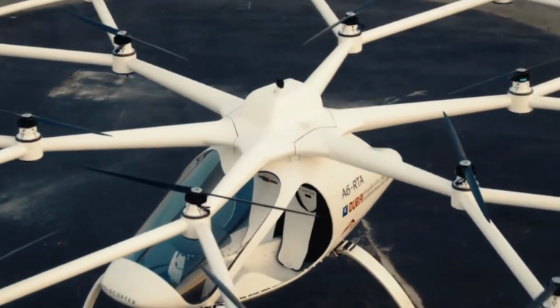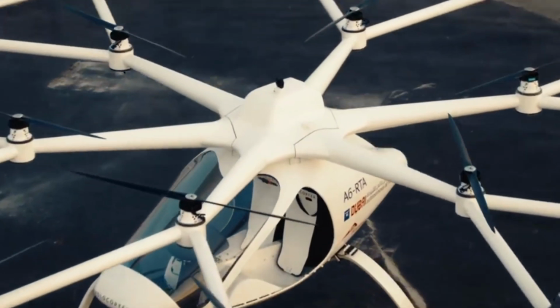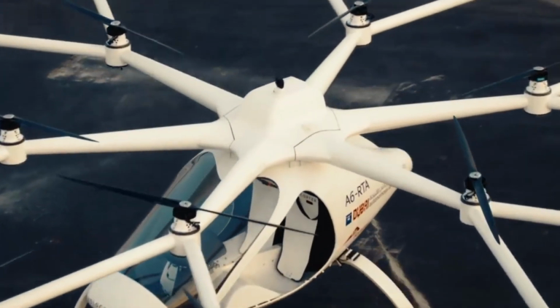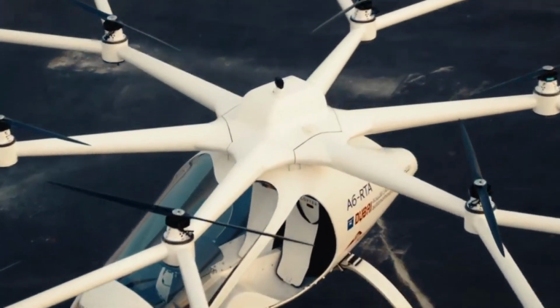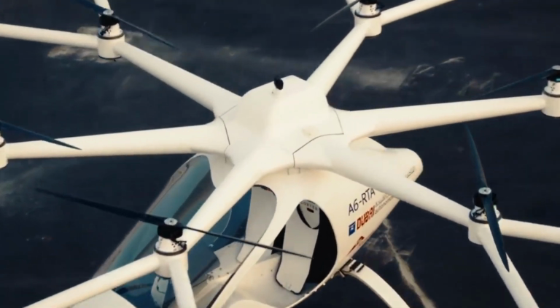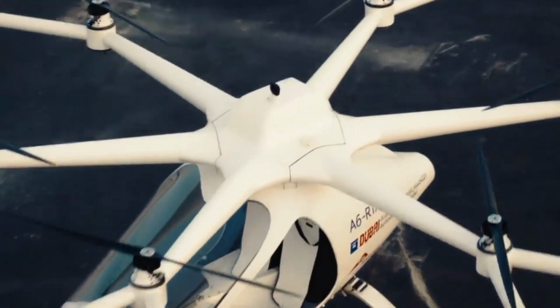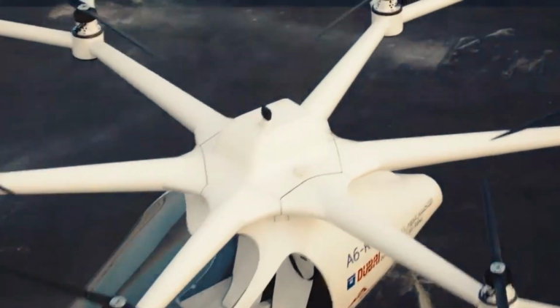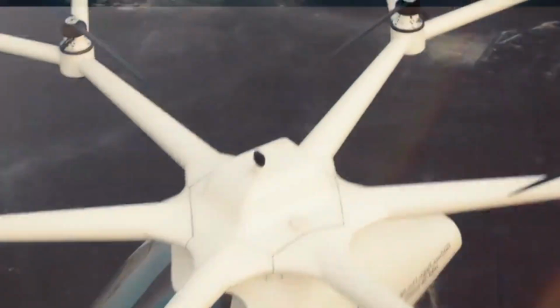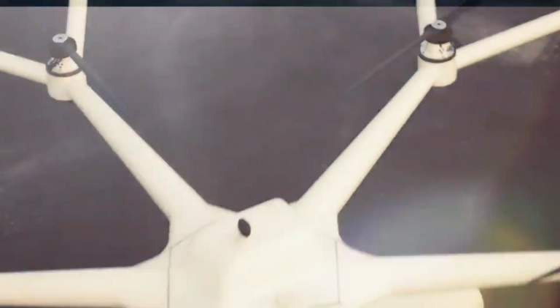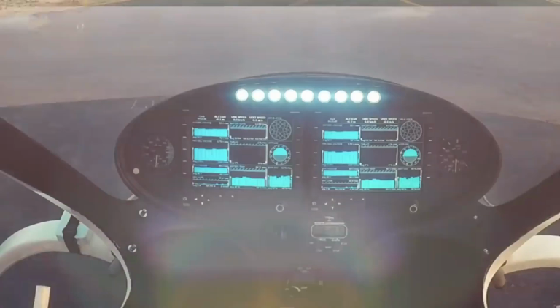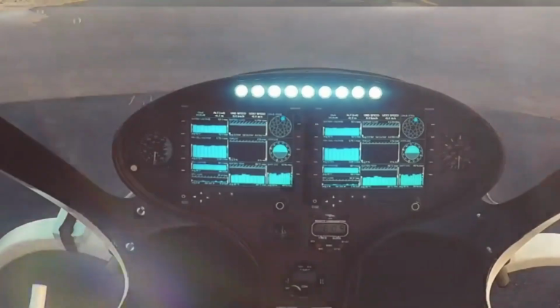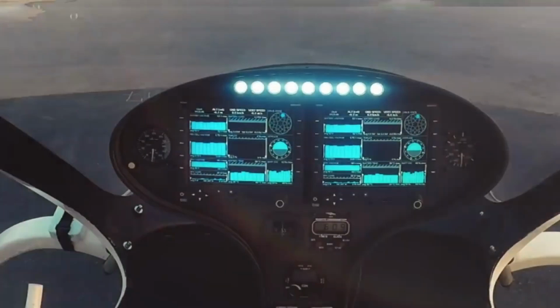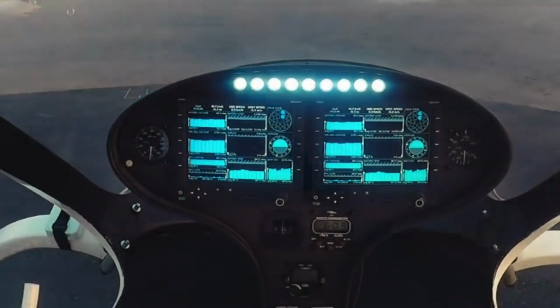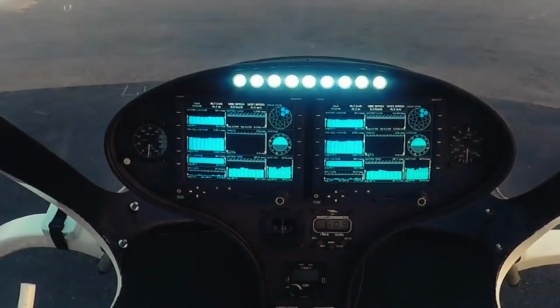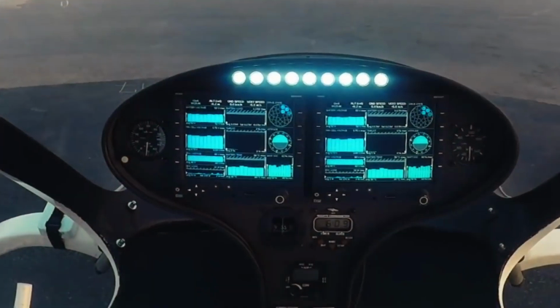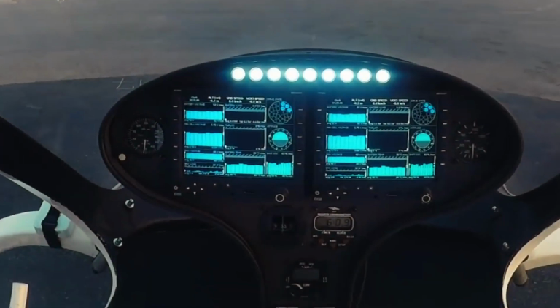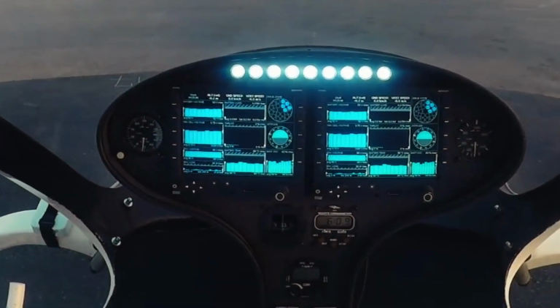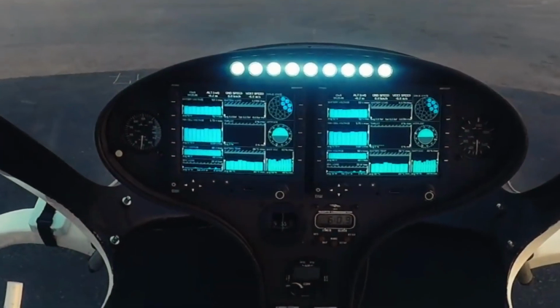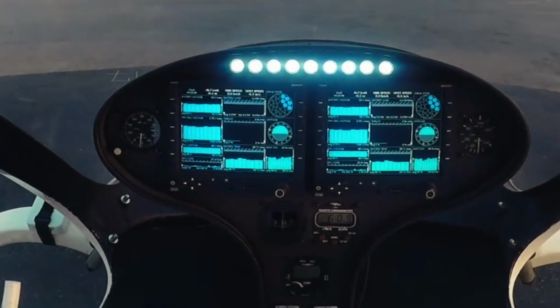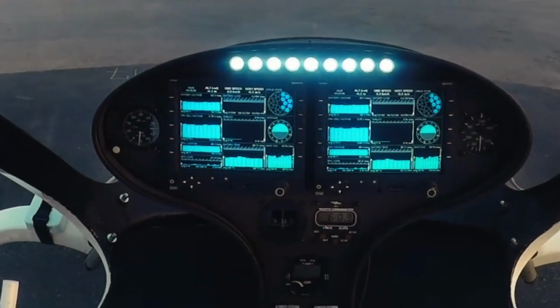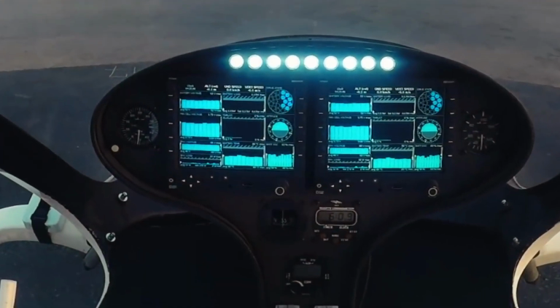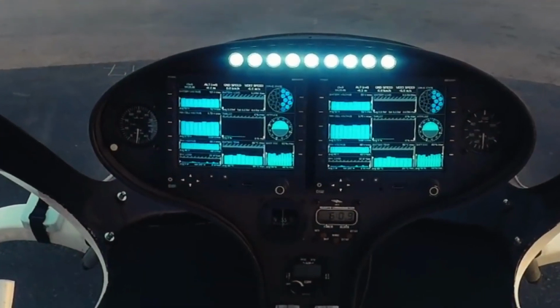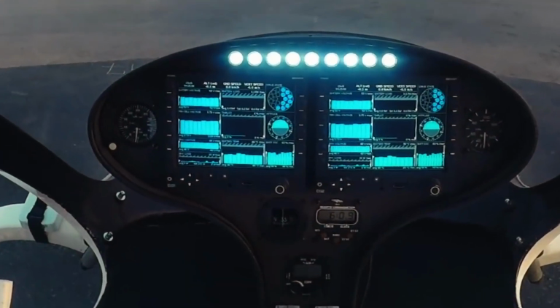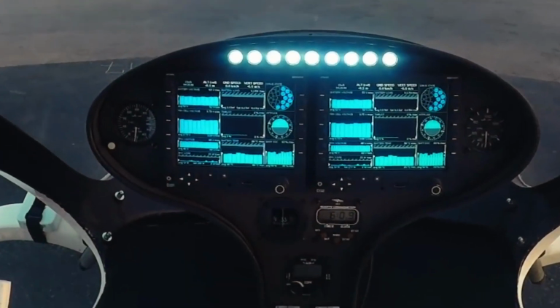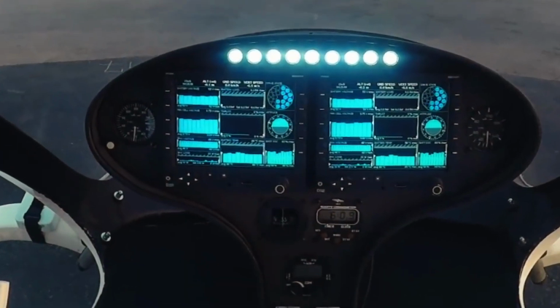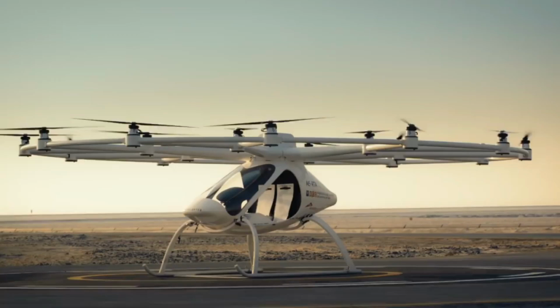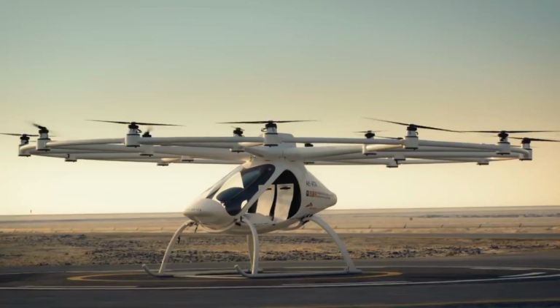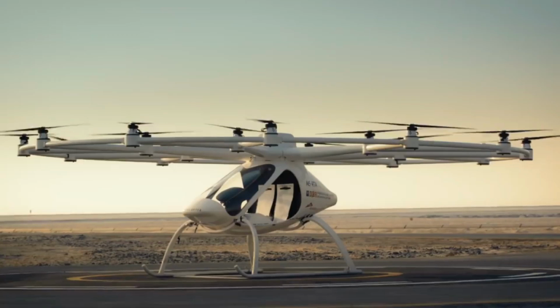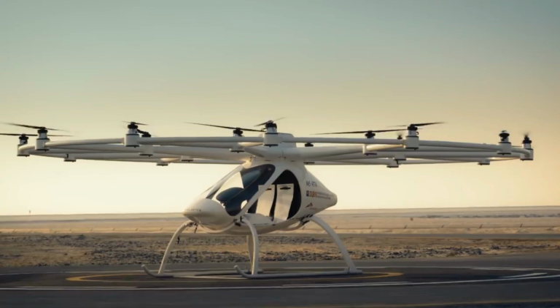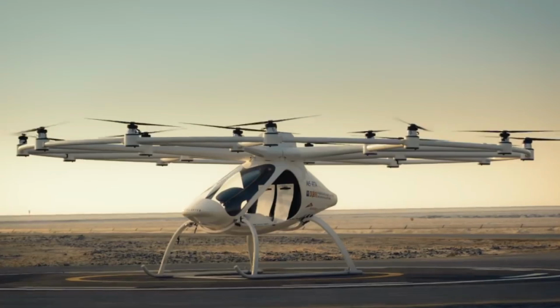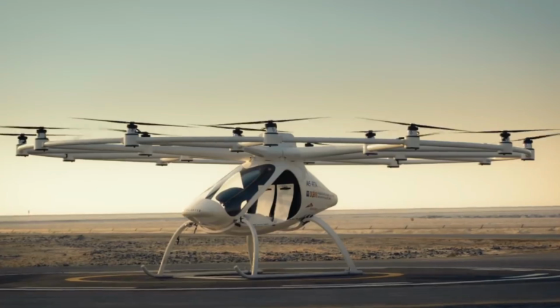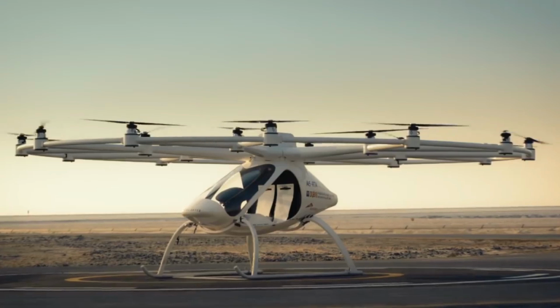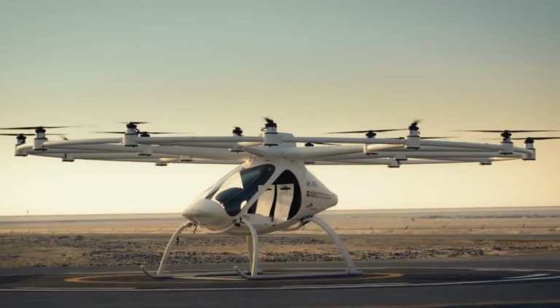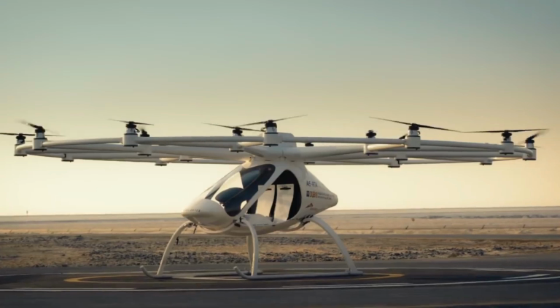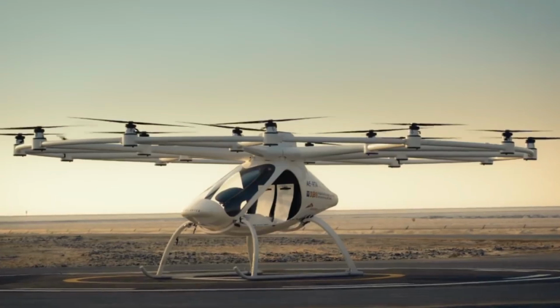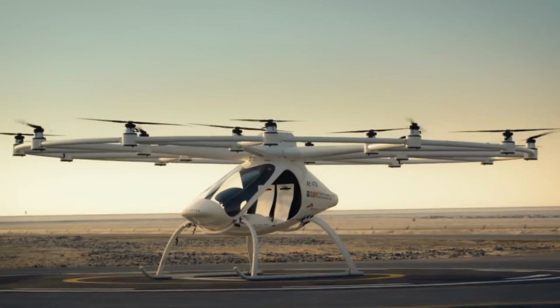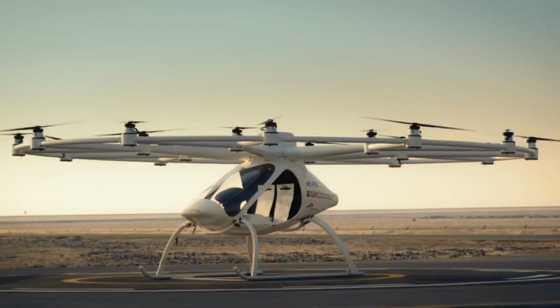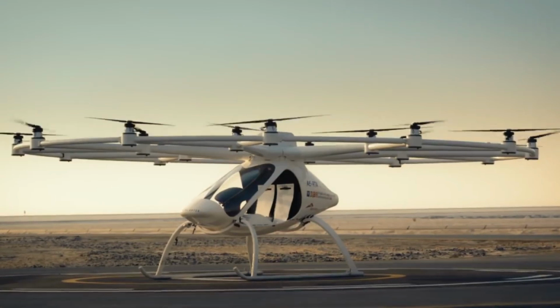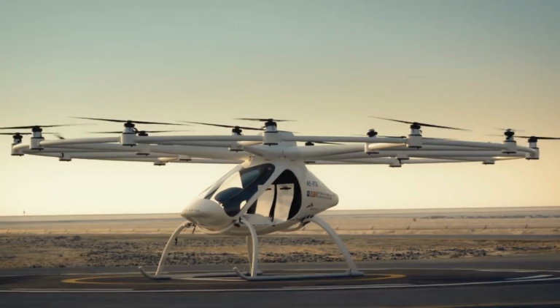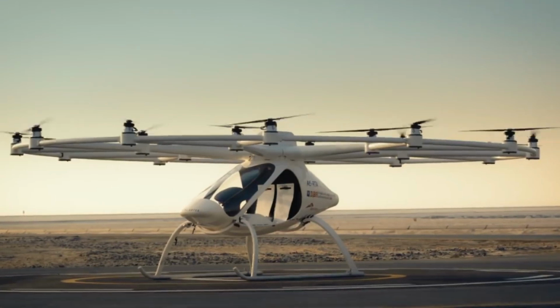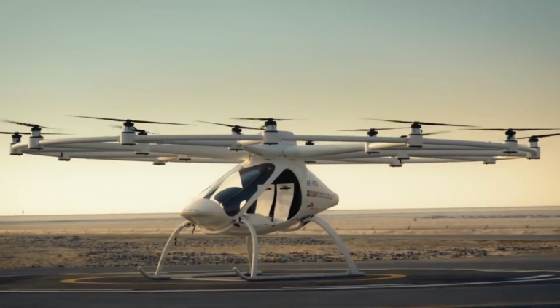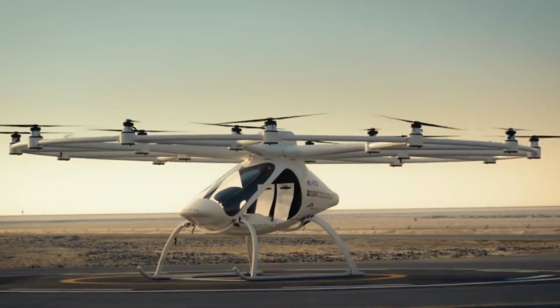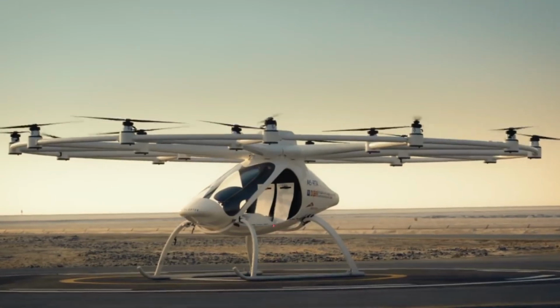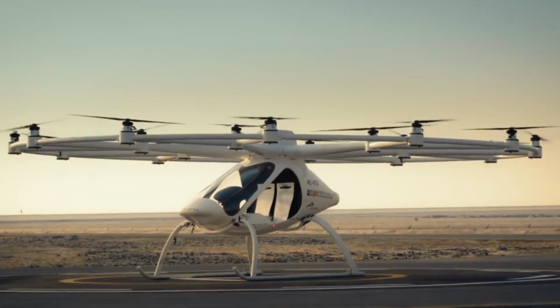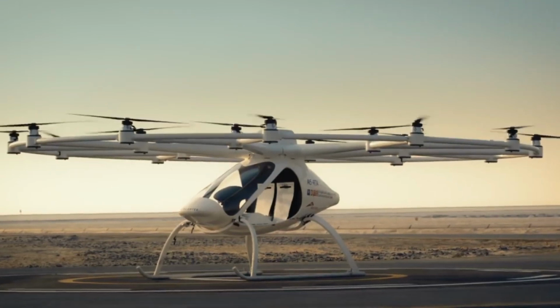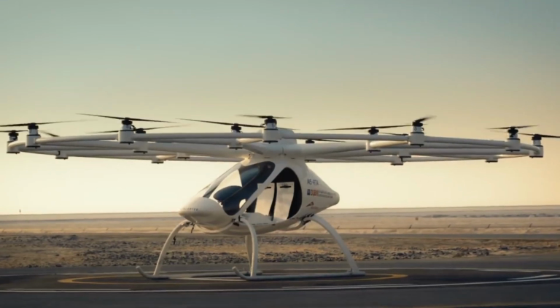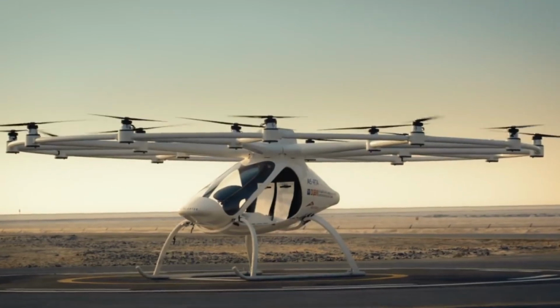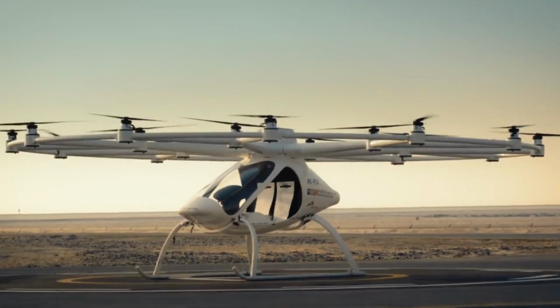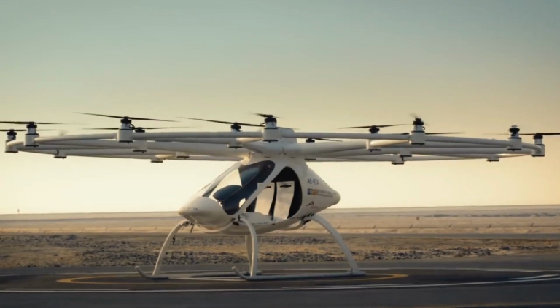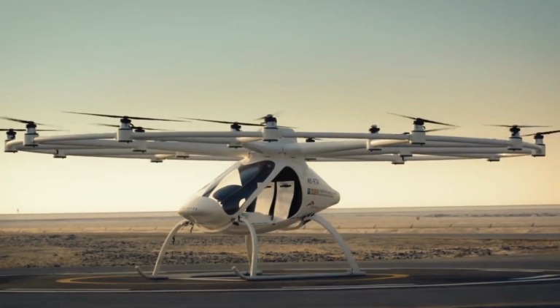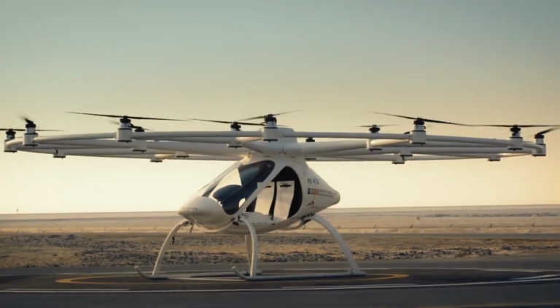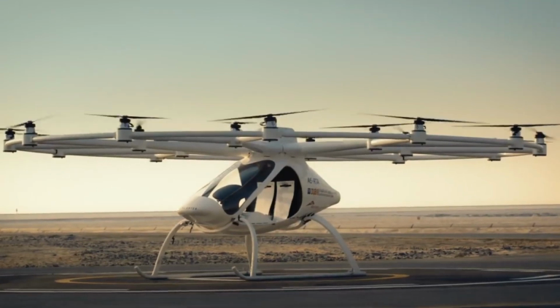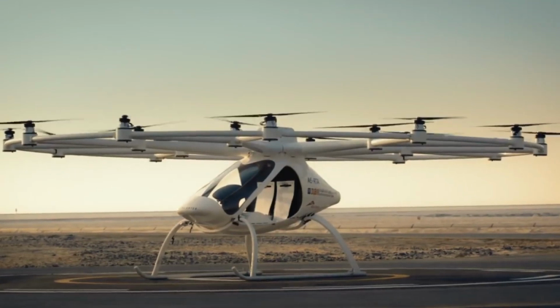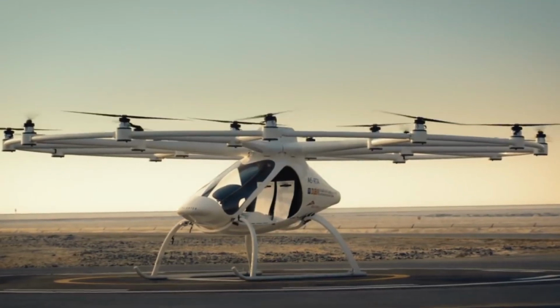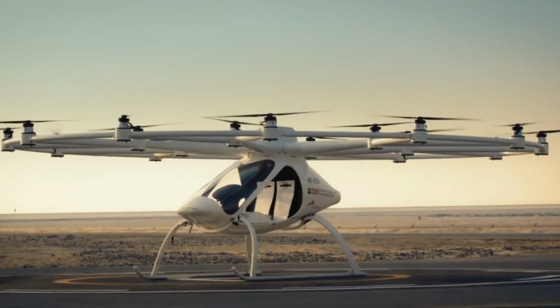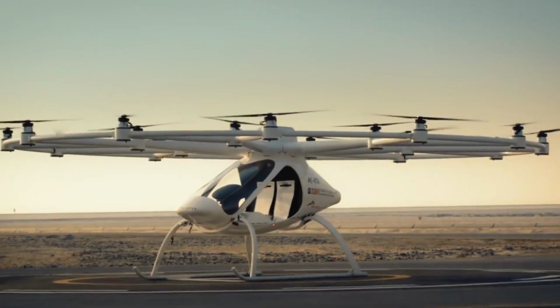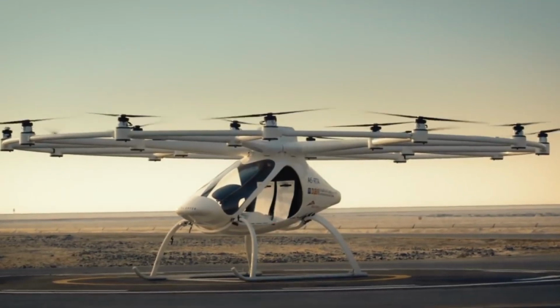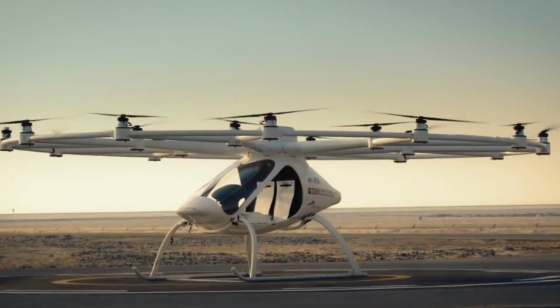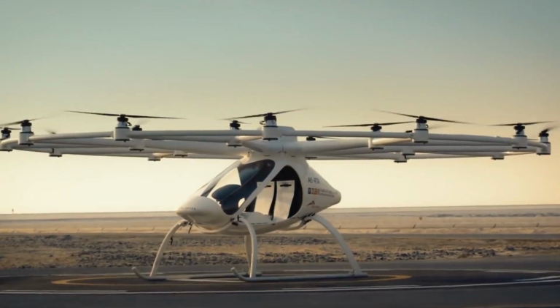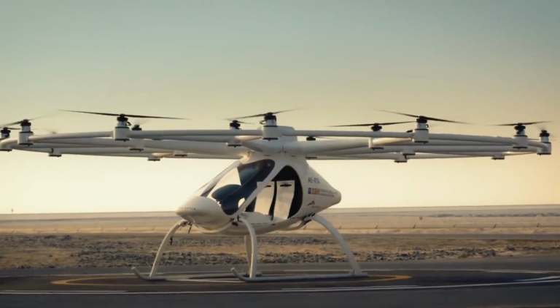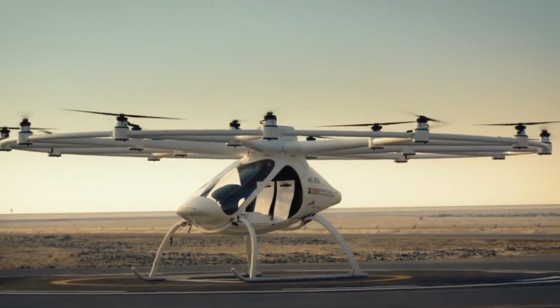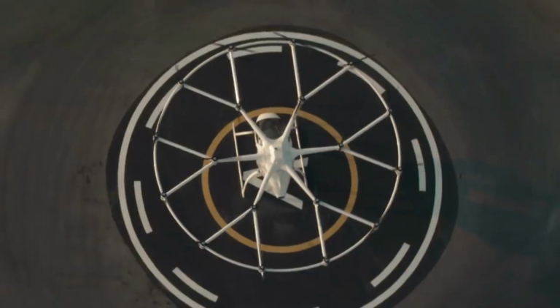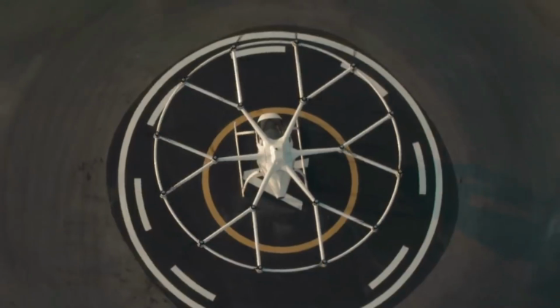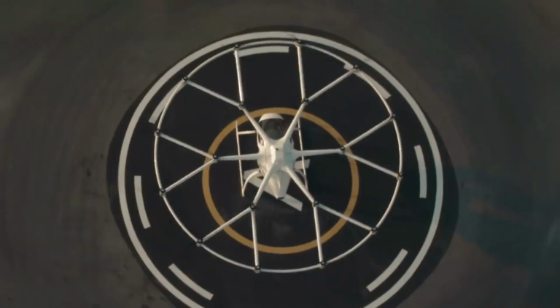We'll discuss the technology behind its unique design, its safety features, and the potential impact it could have on urban transportation.